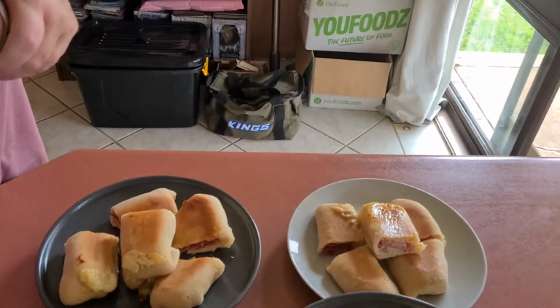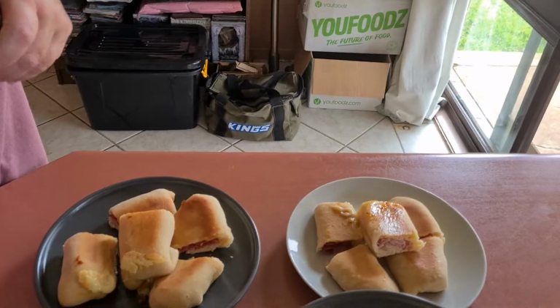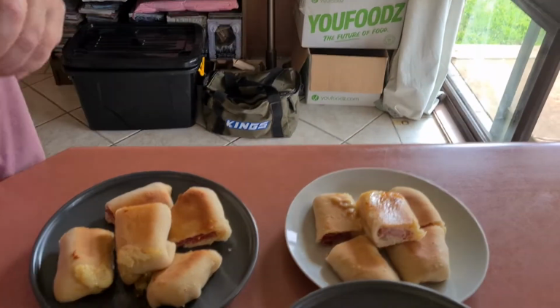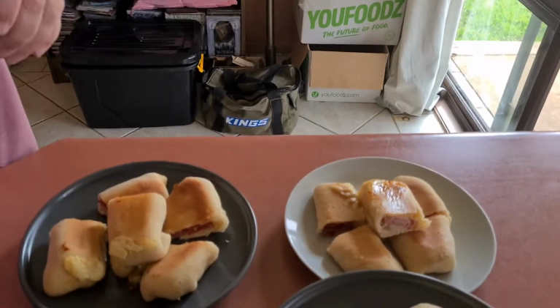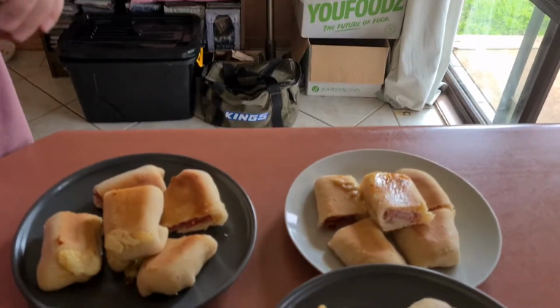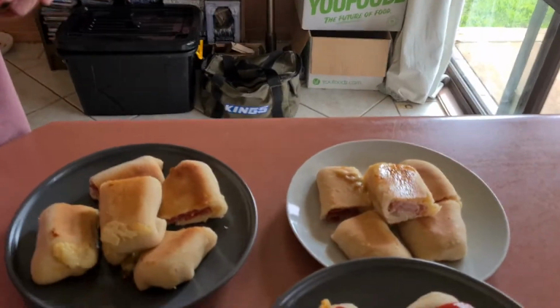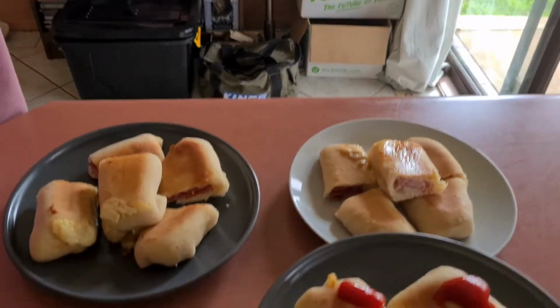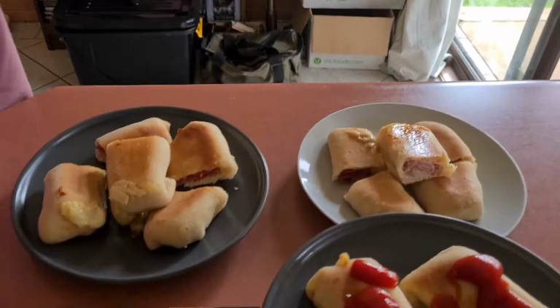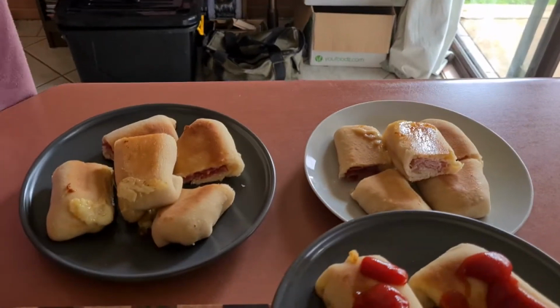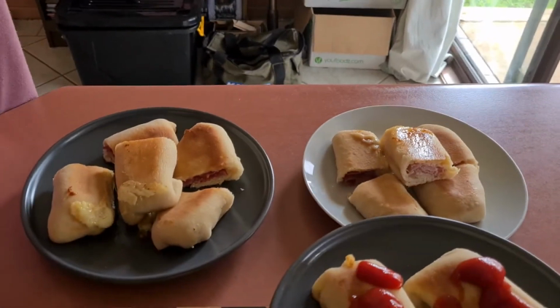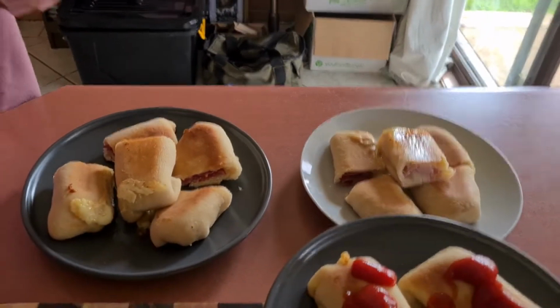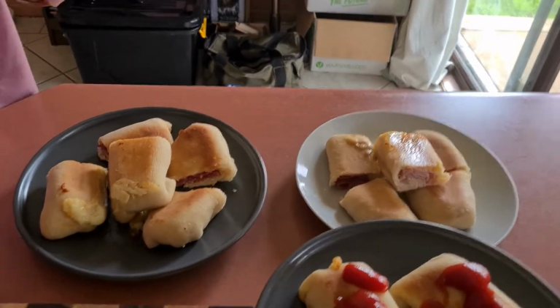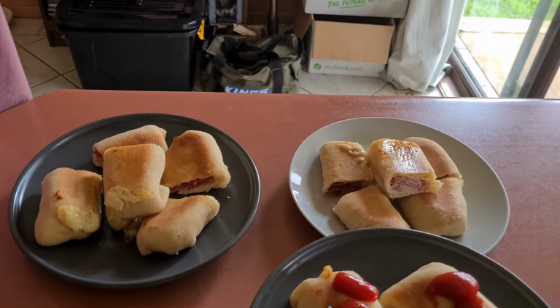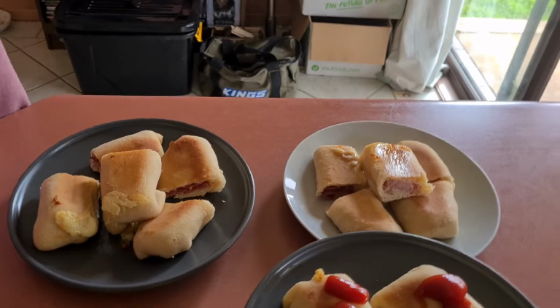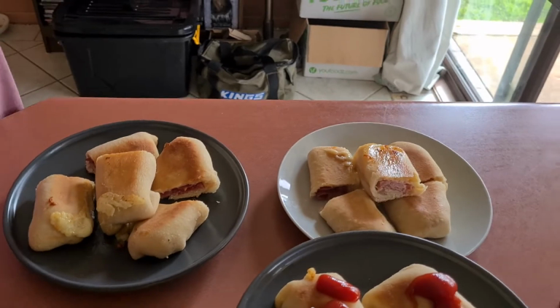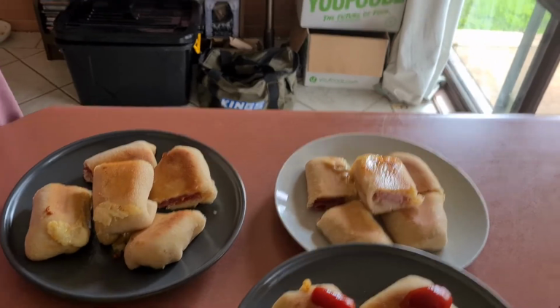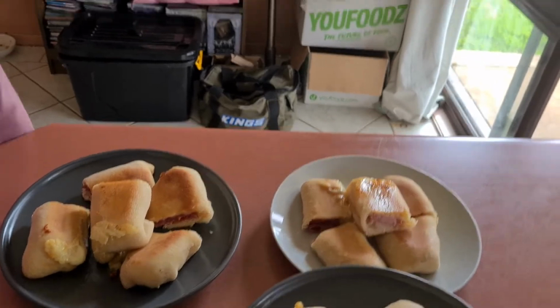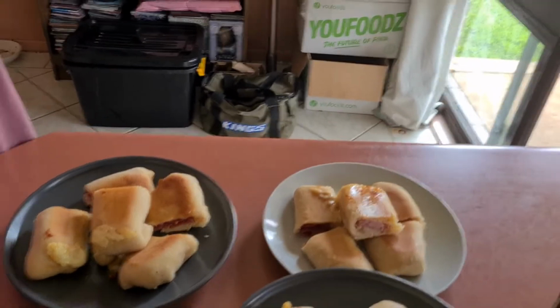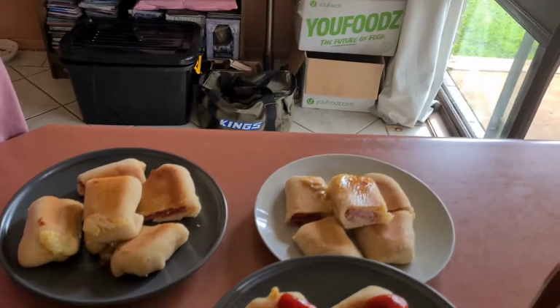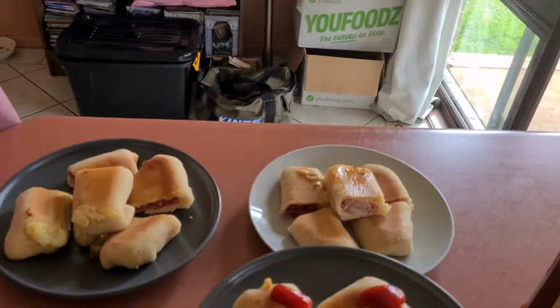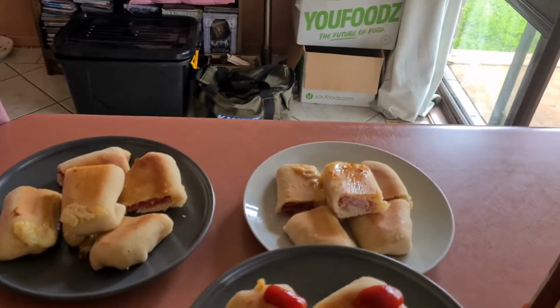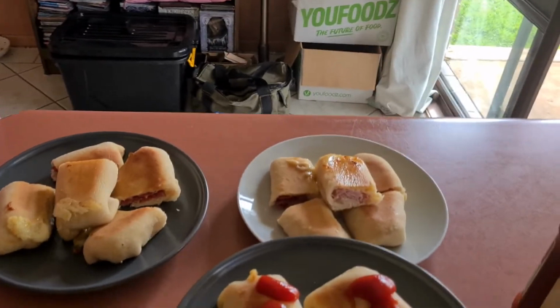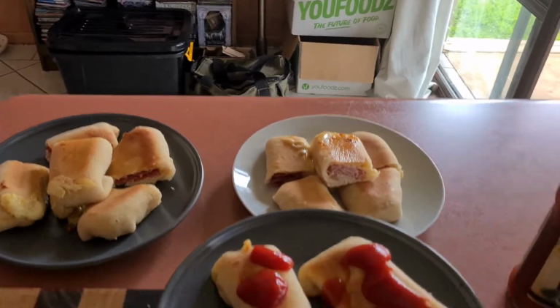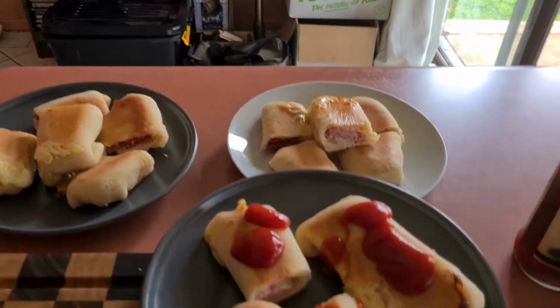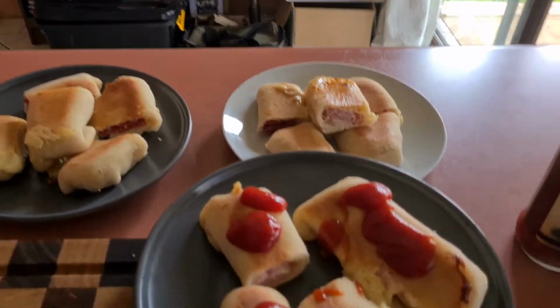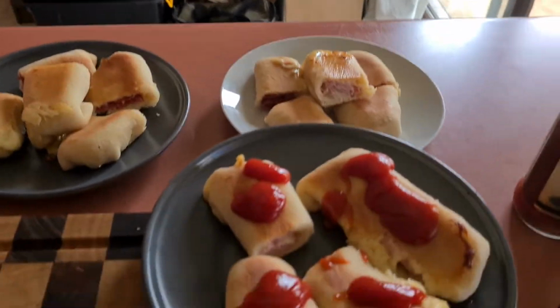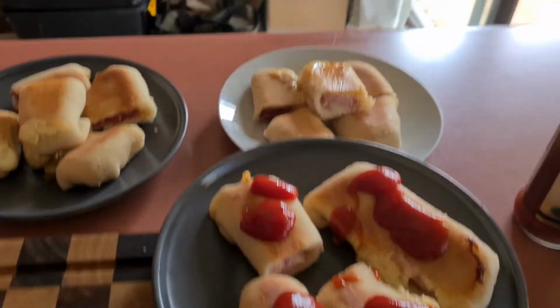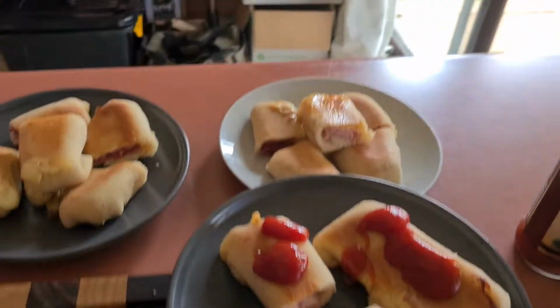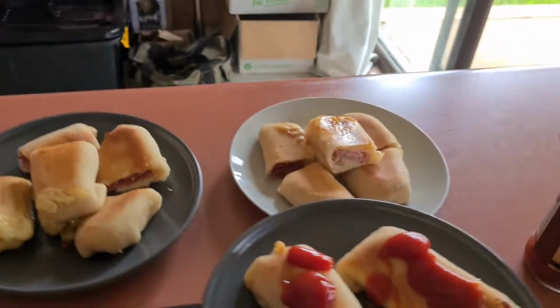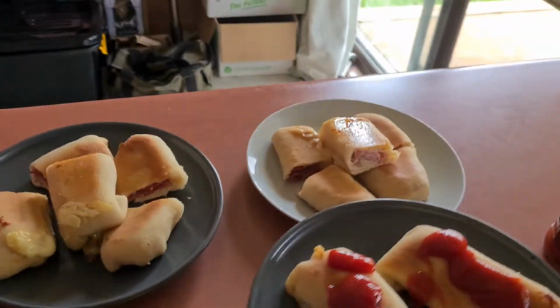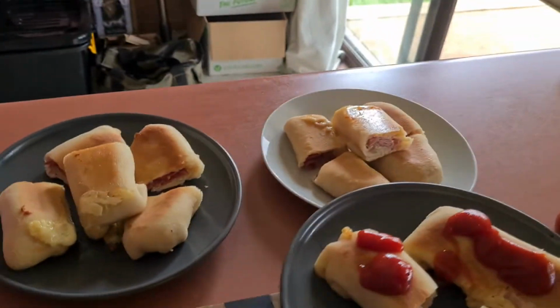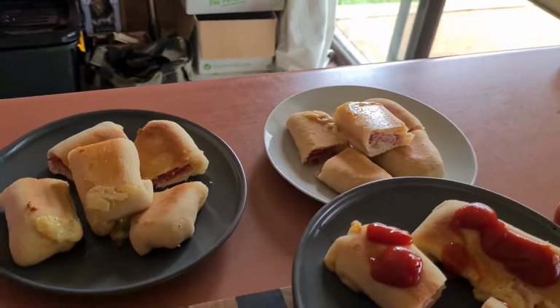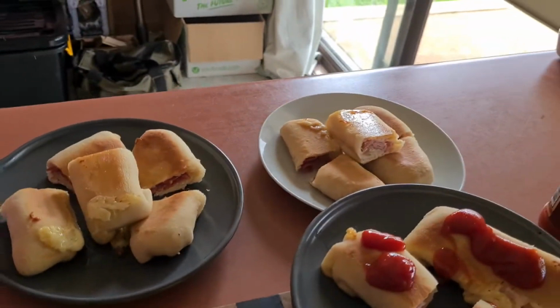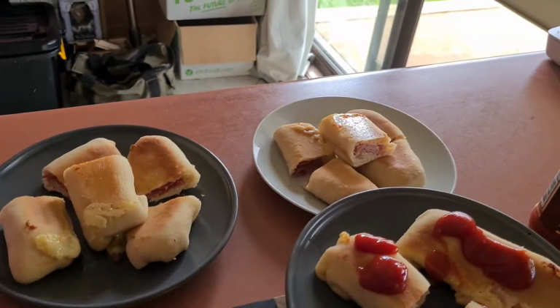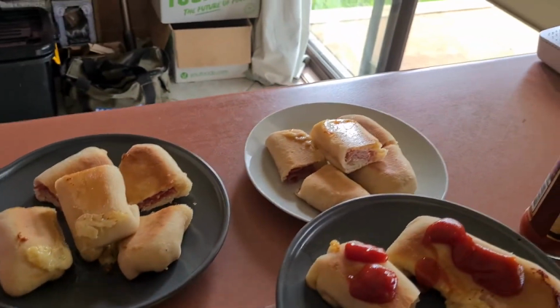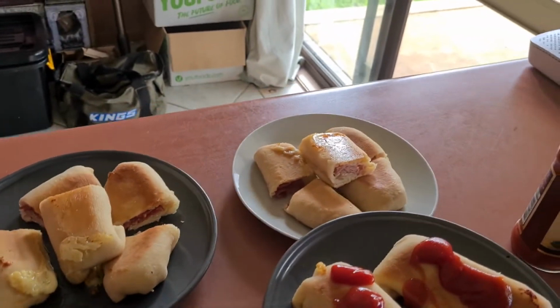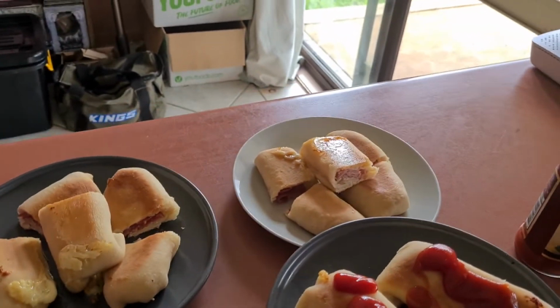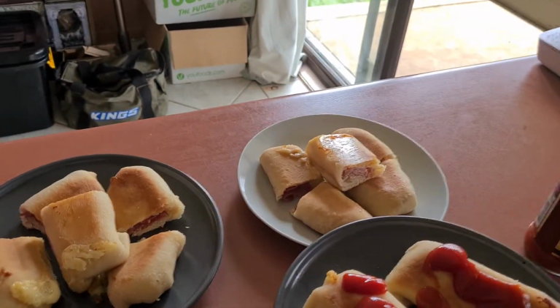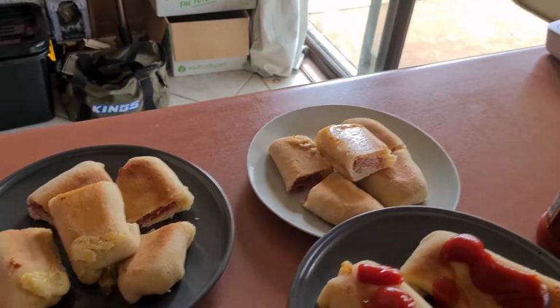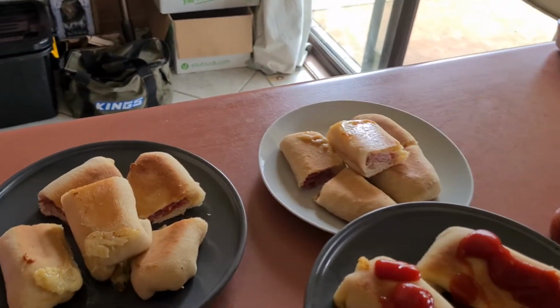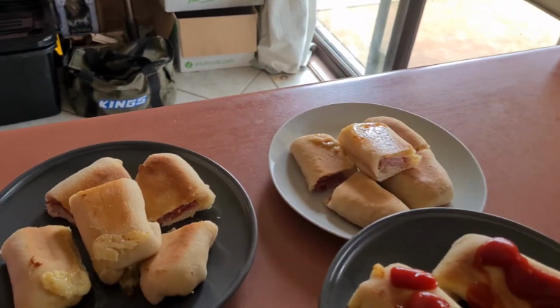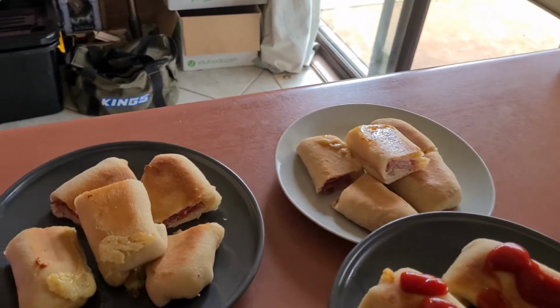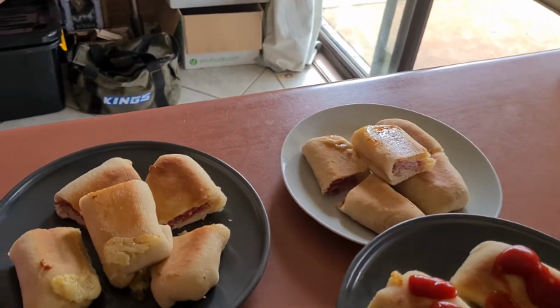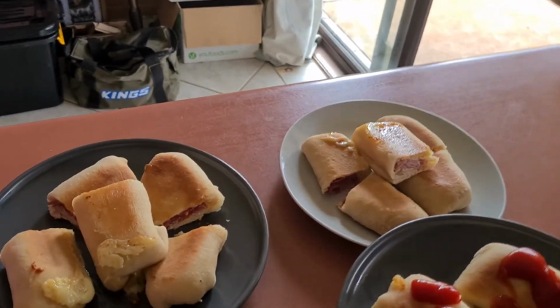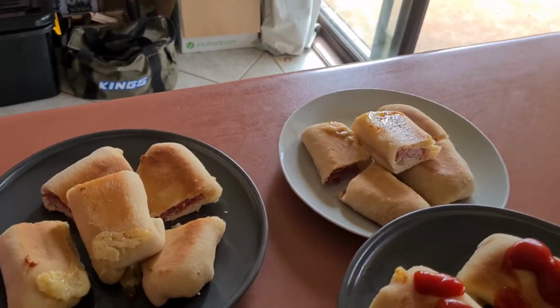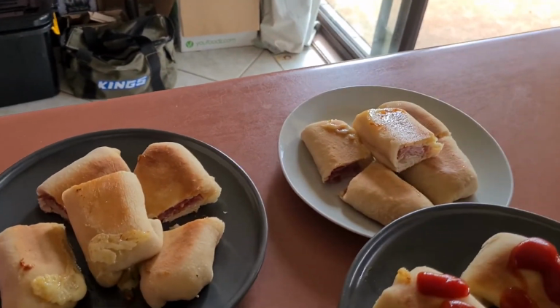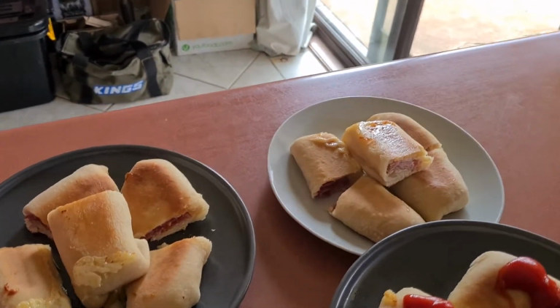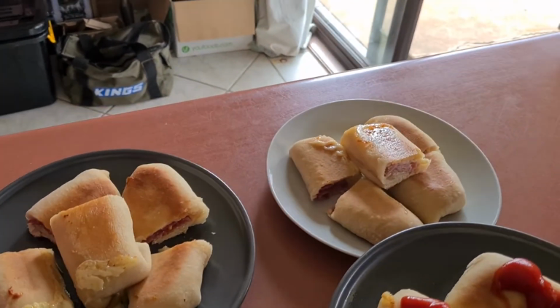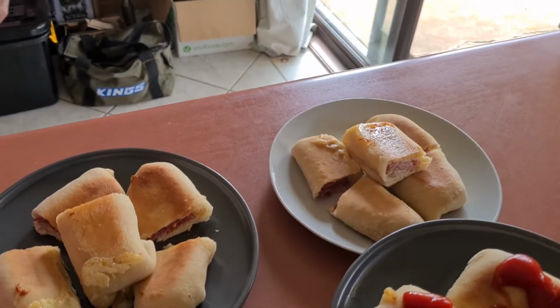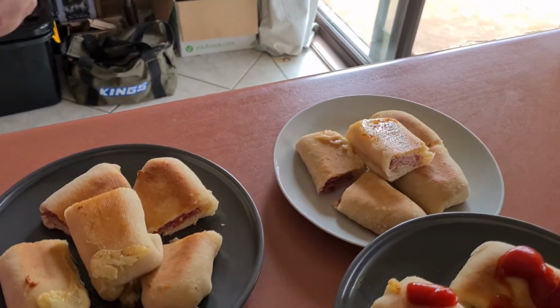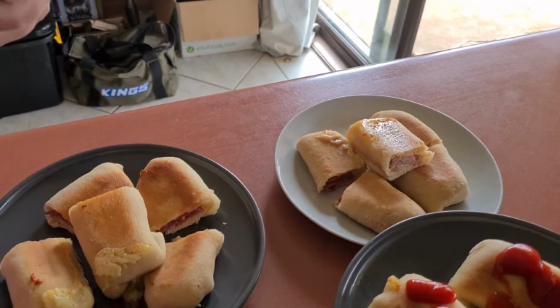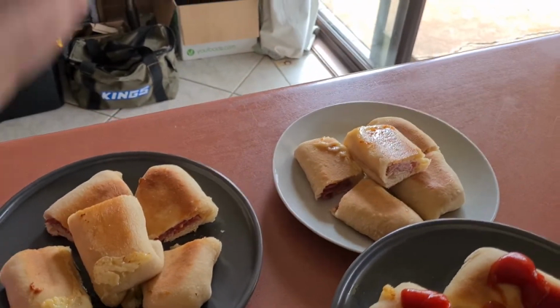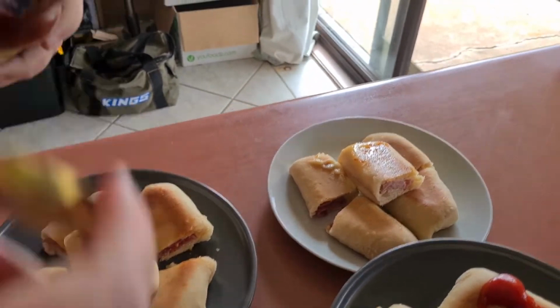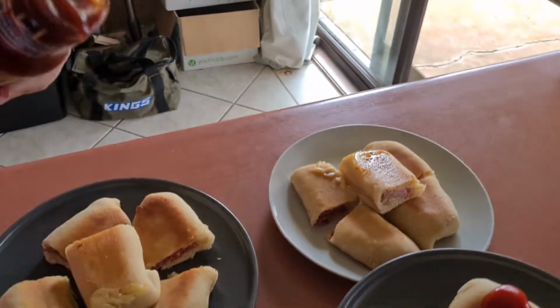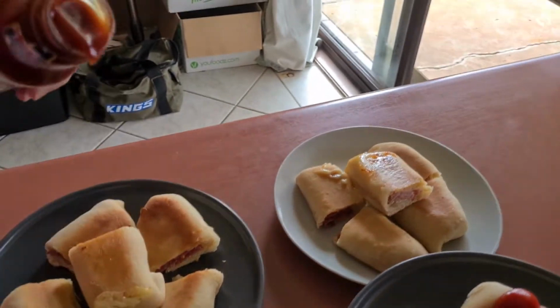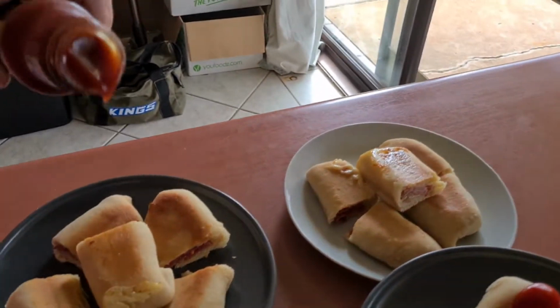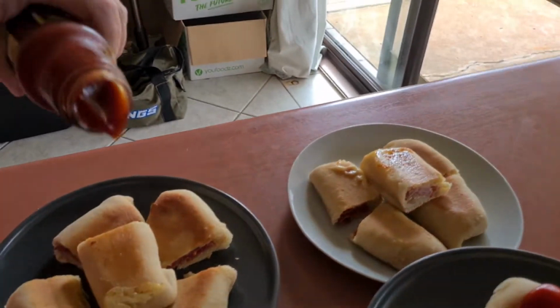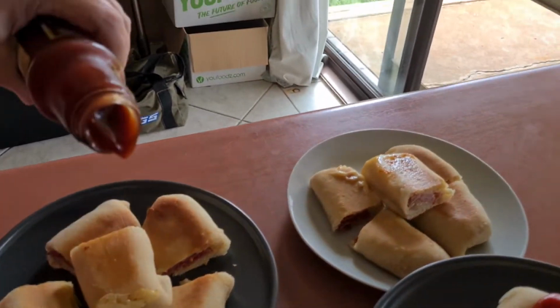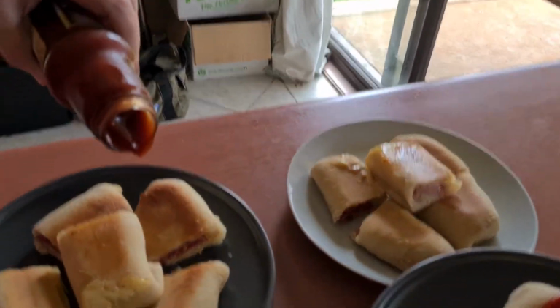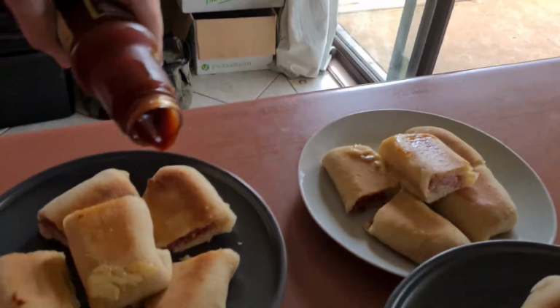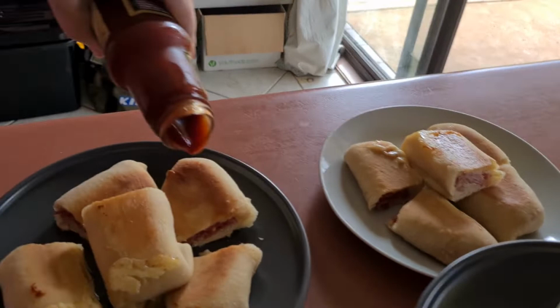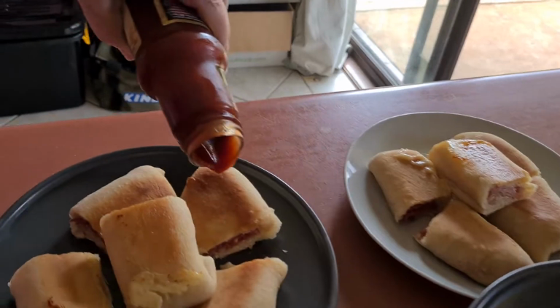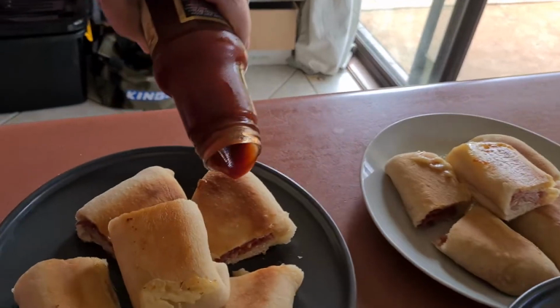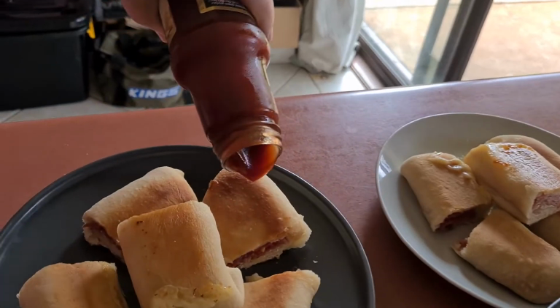Good sauce, David! That's because it's proper sauce. It's not that liquid crap that you buy. It's Australian tomatoes.